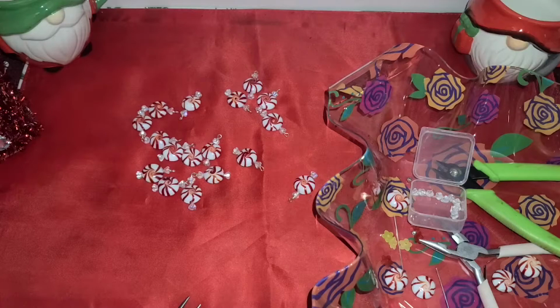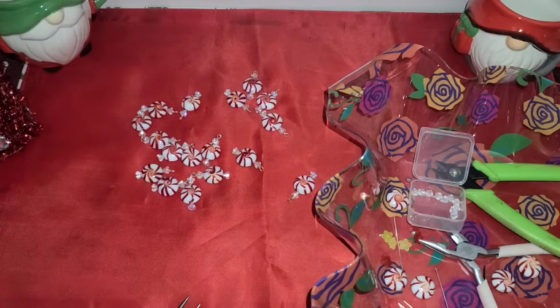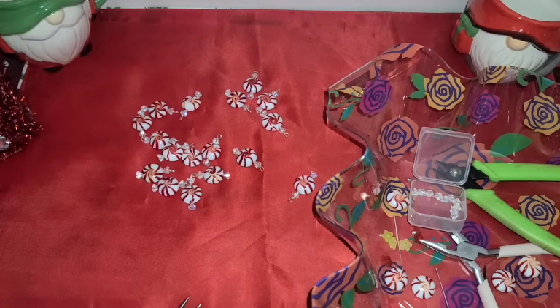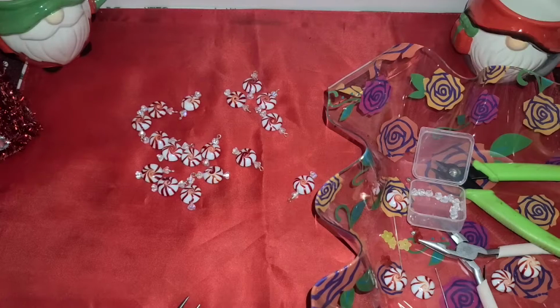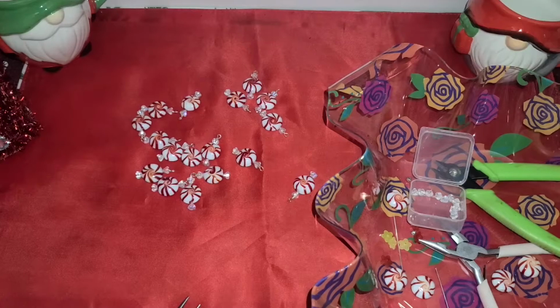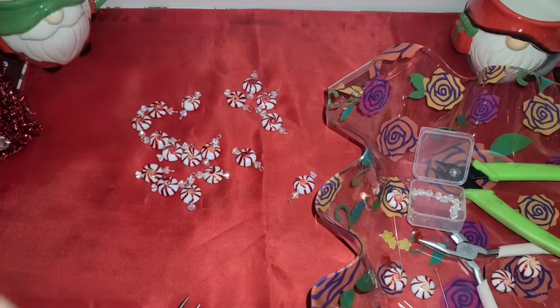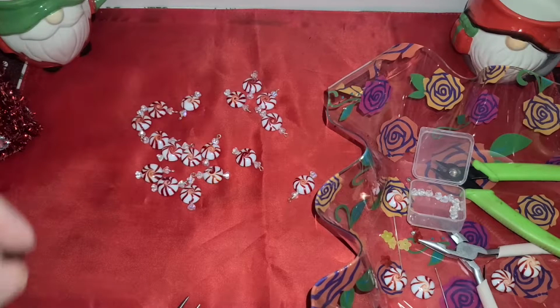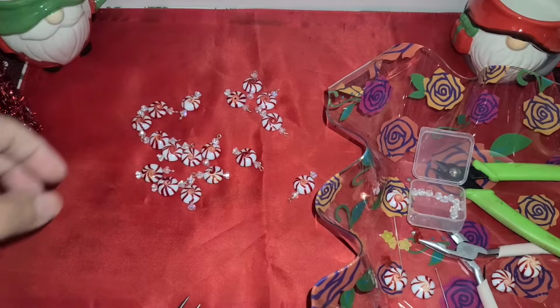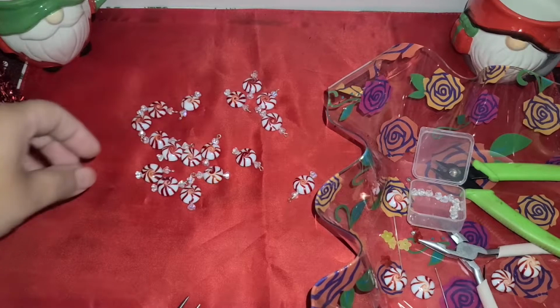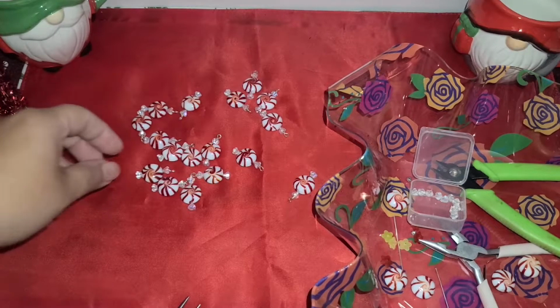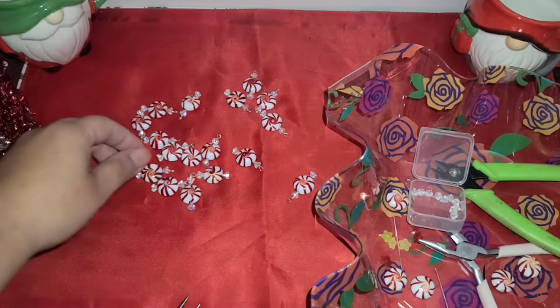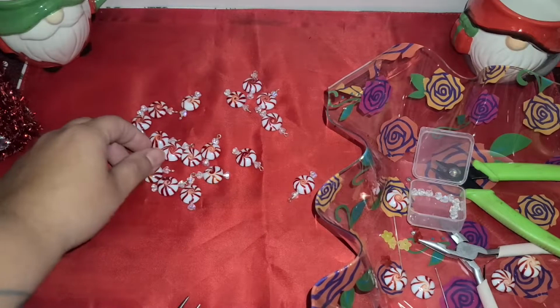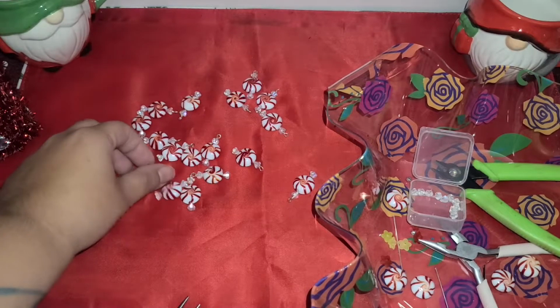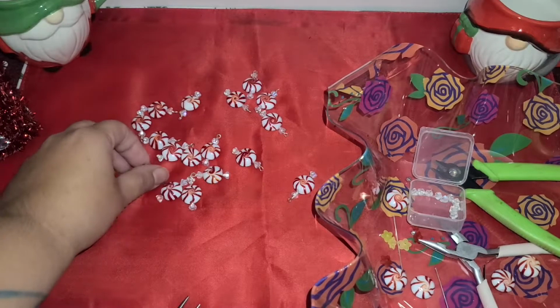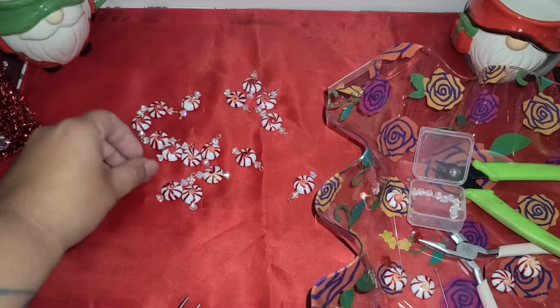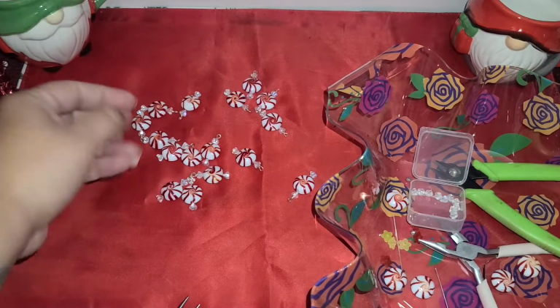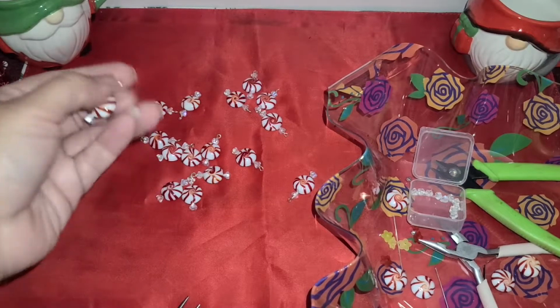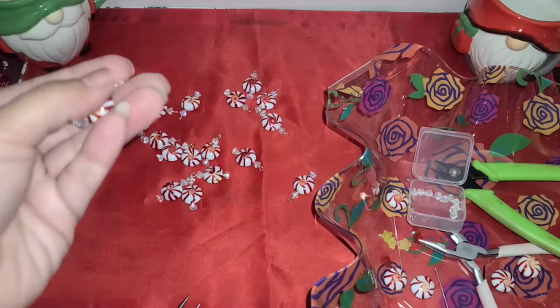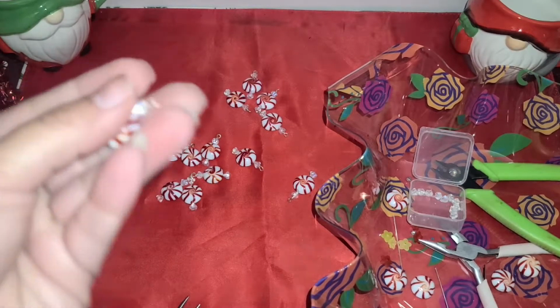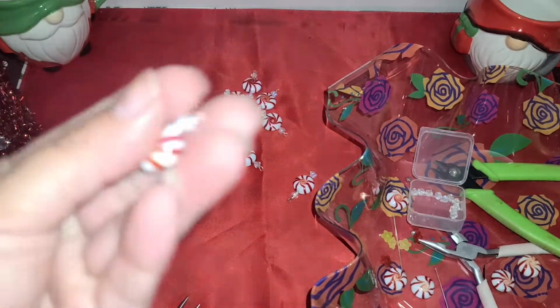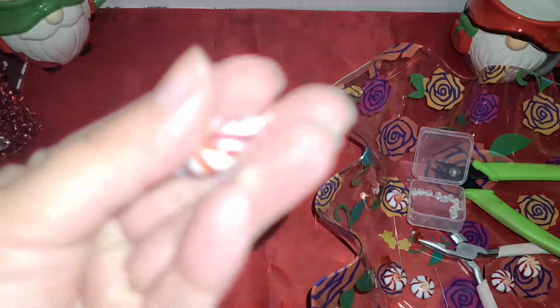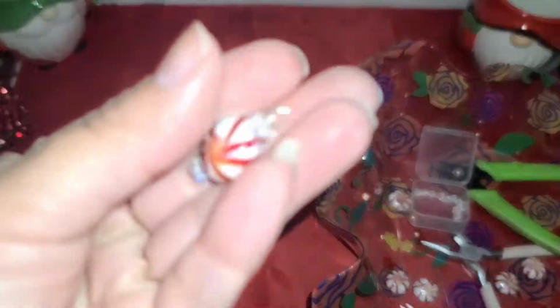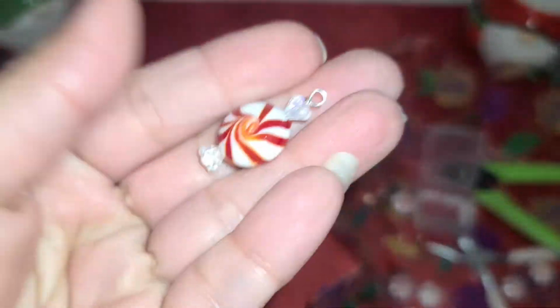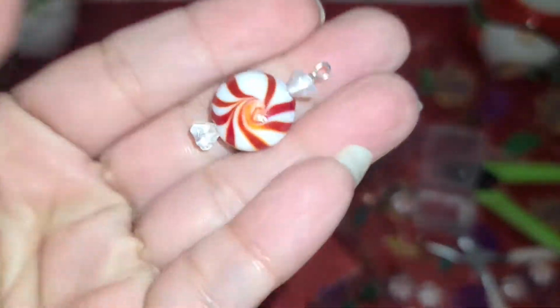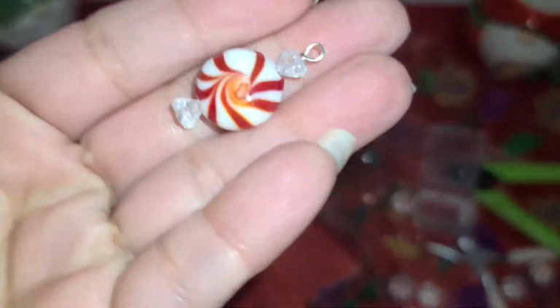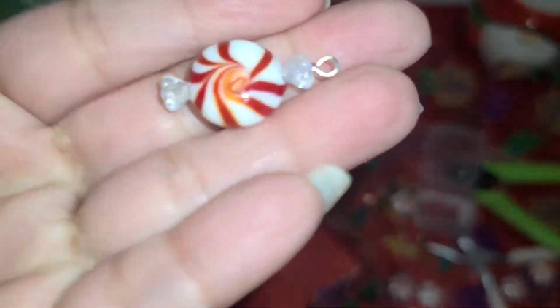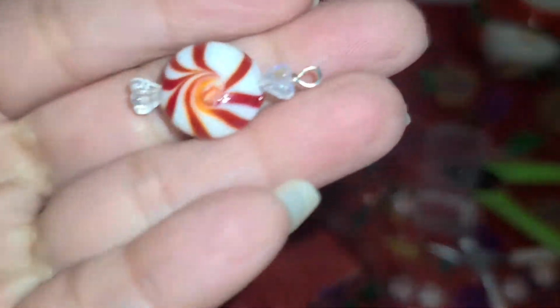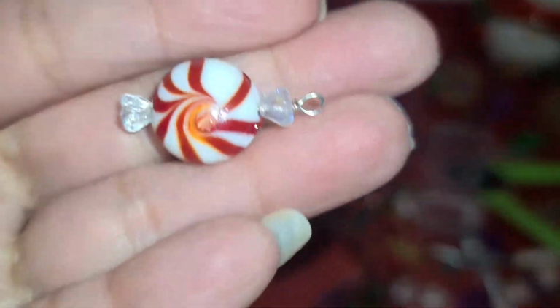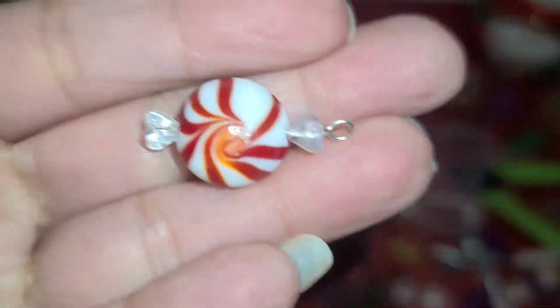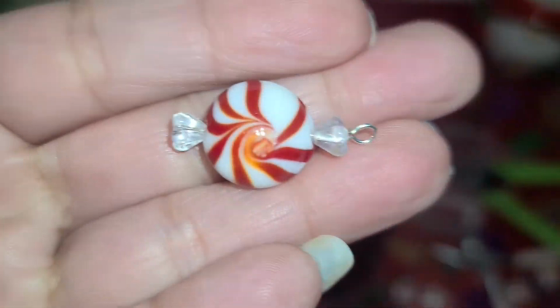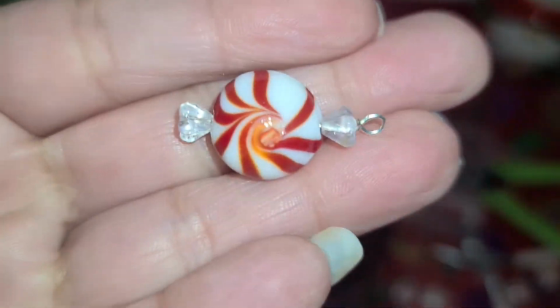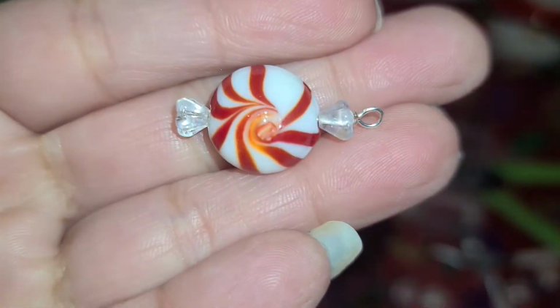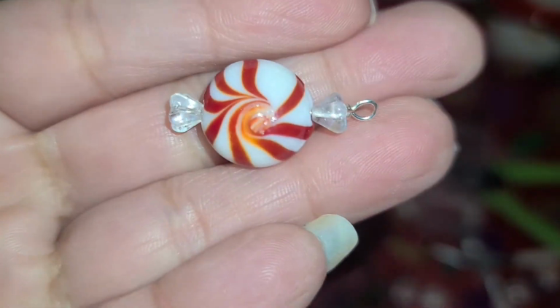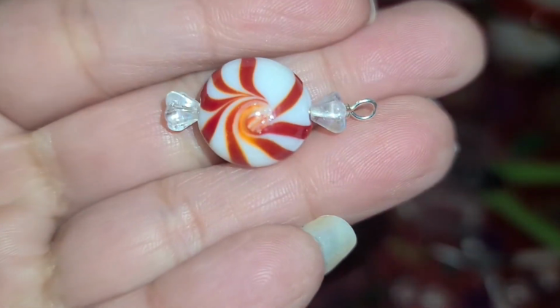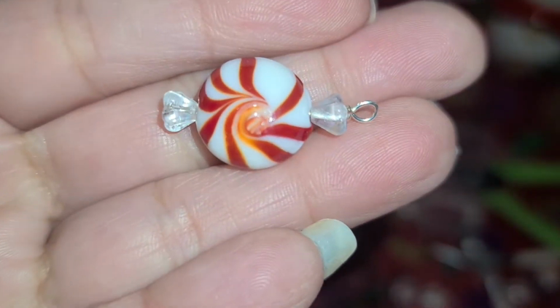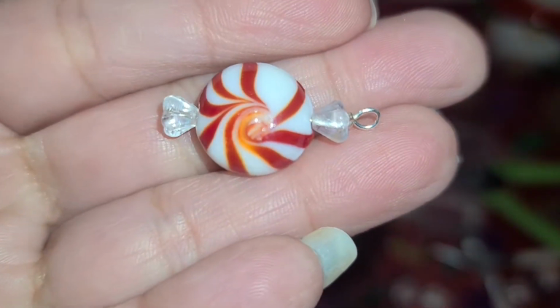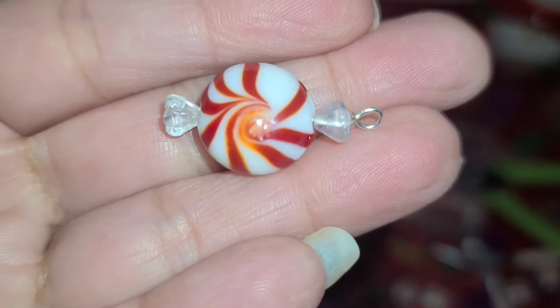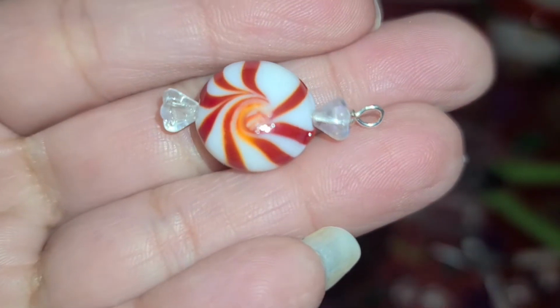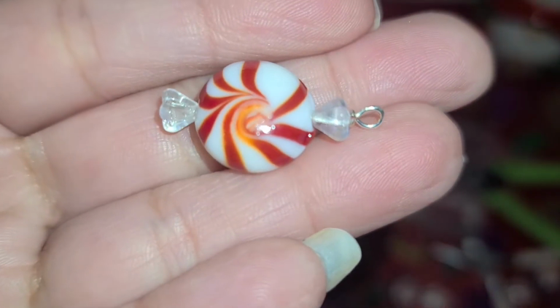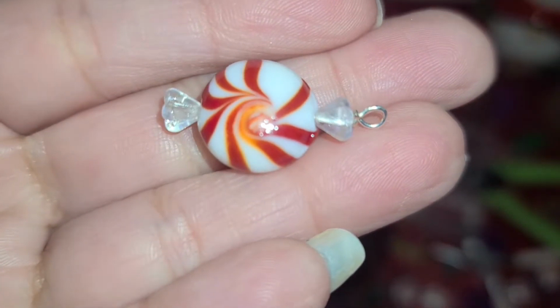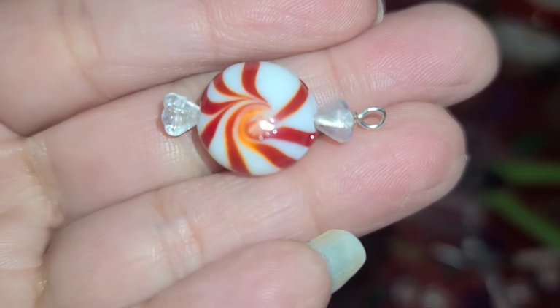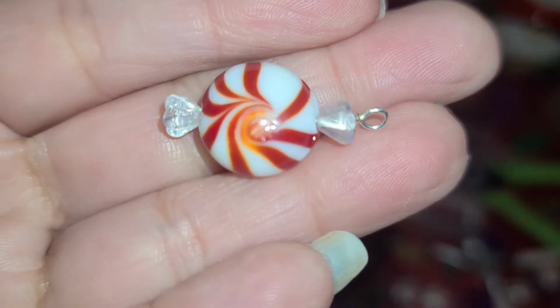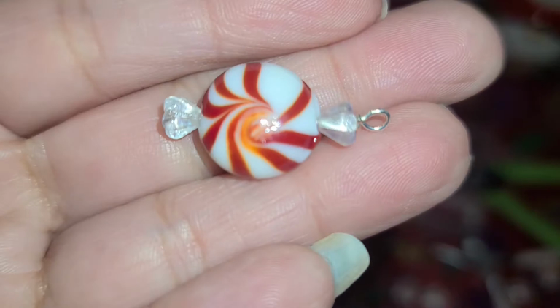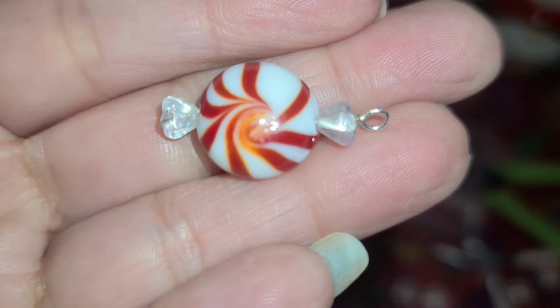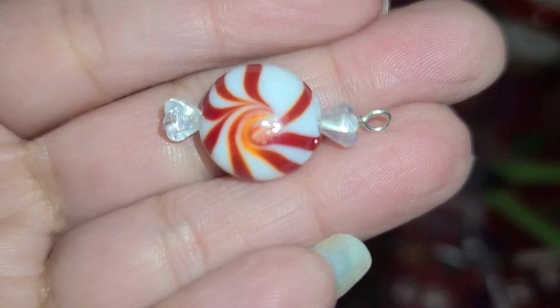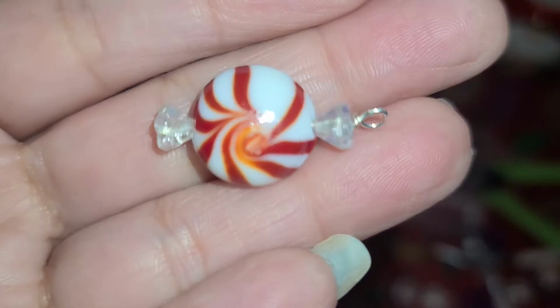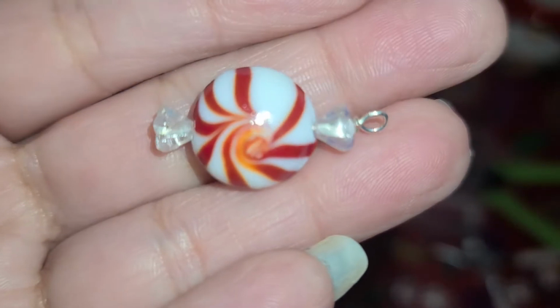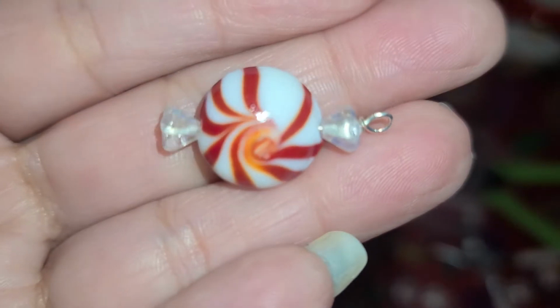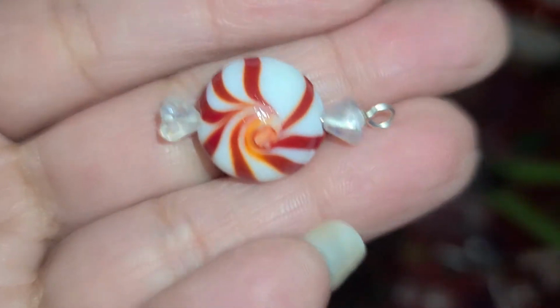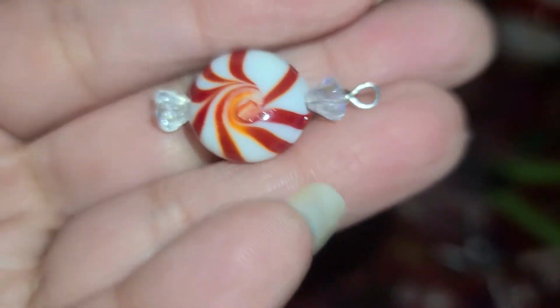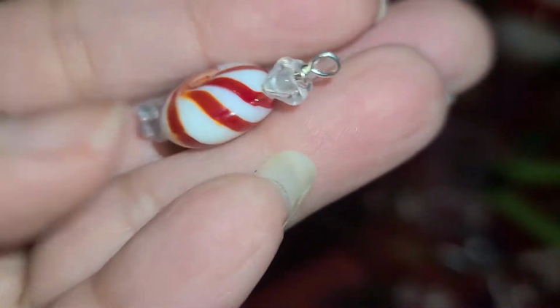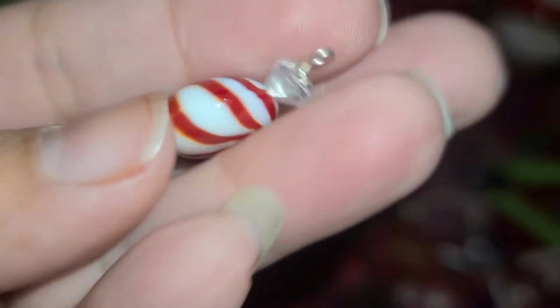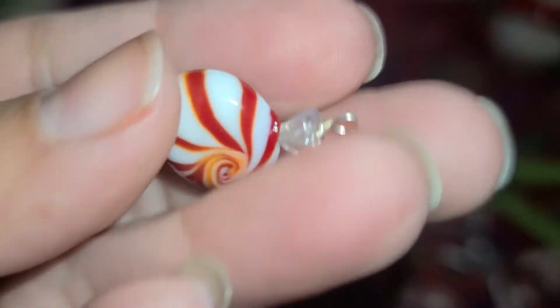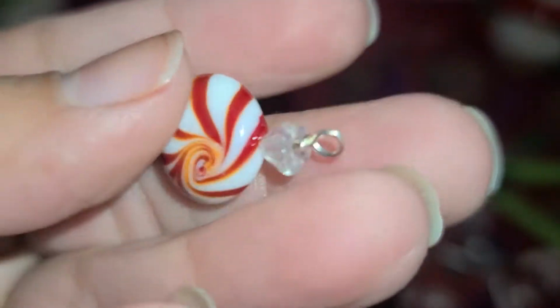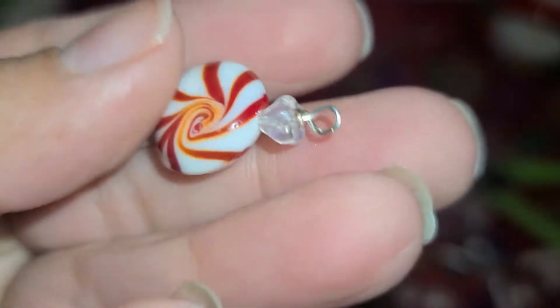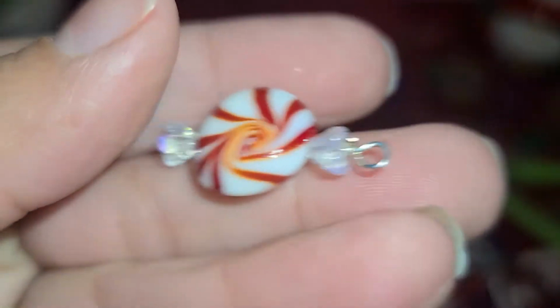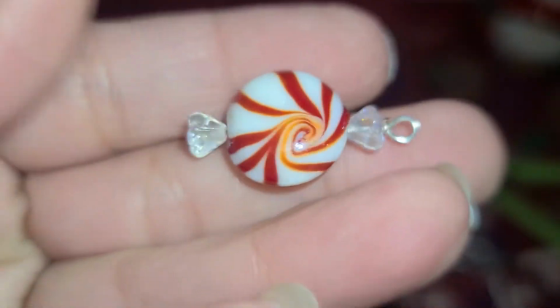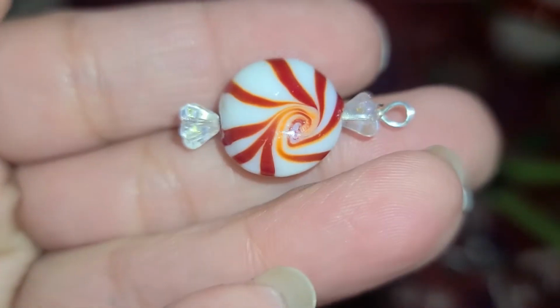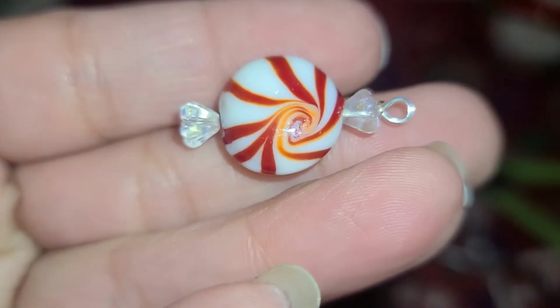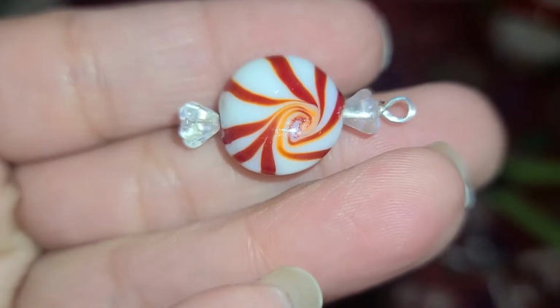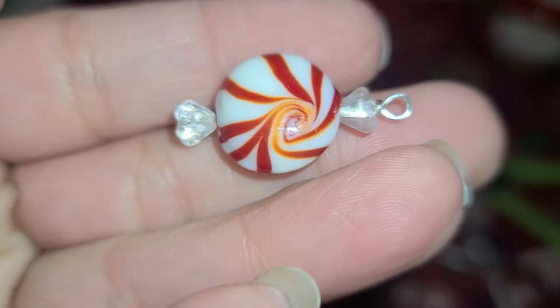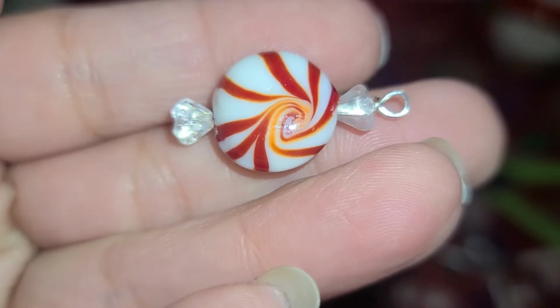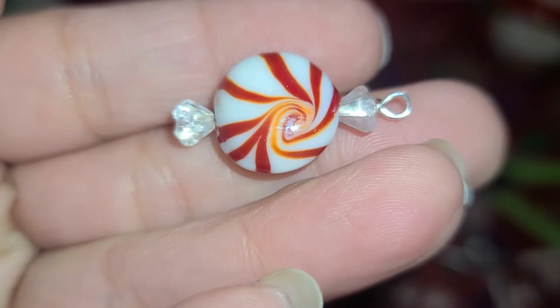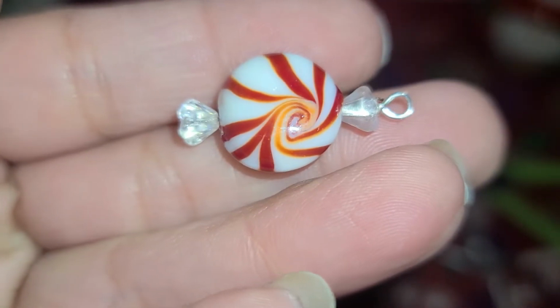Hi everyone! I wanted to share with you today how I make my little peppermint candy charms. I think they are so stinking cute.